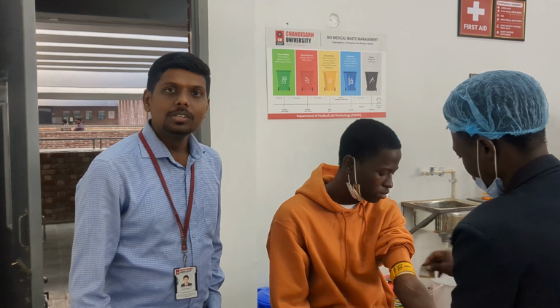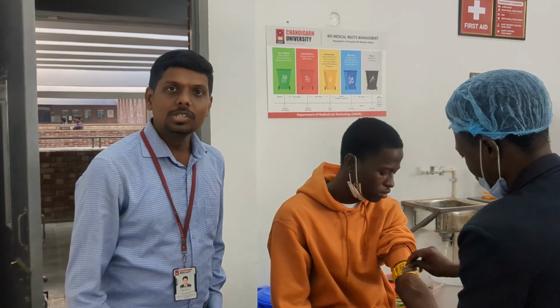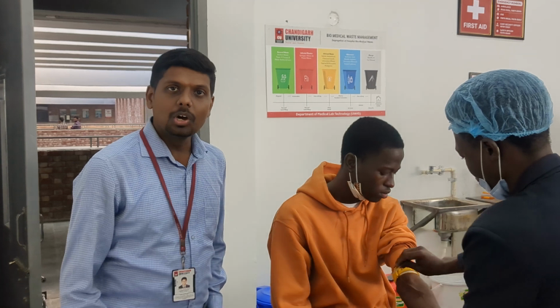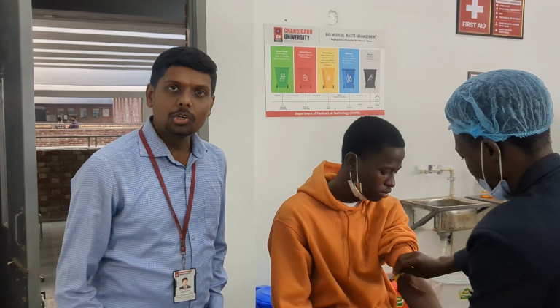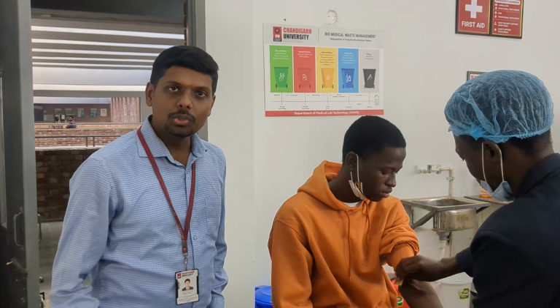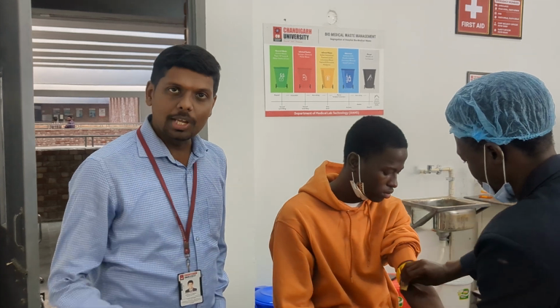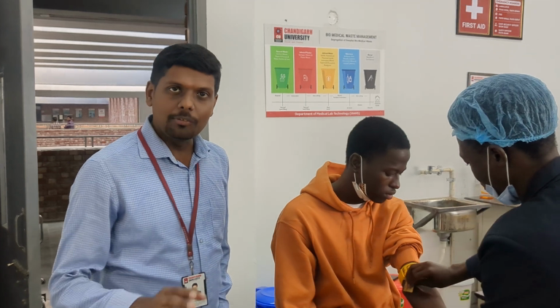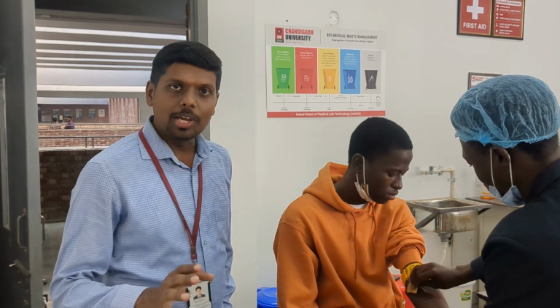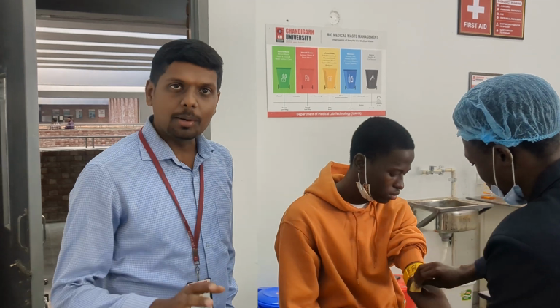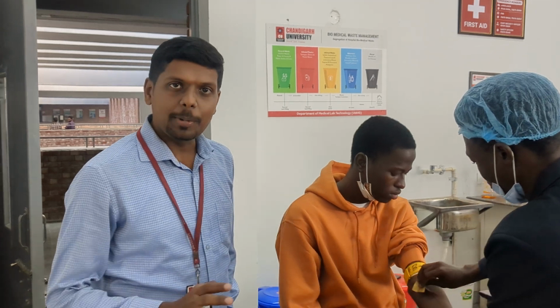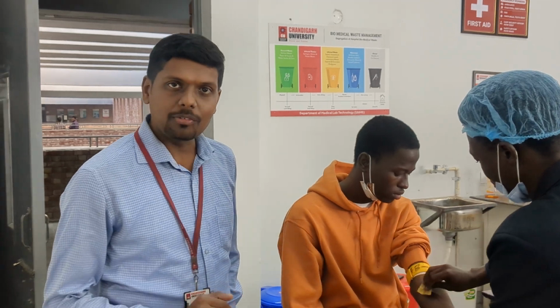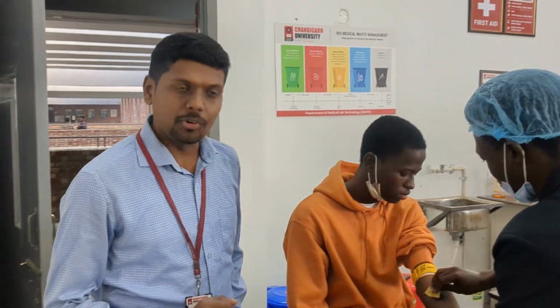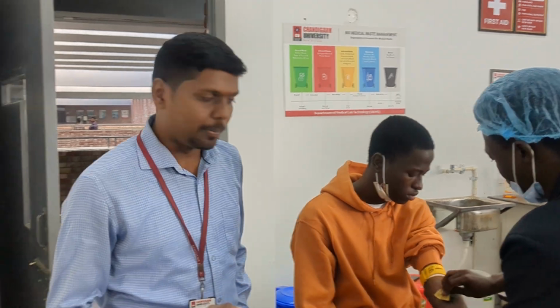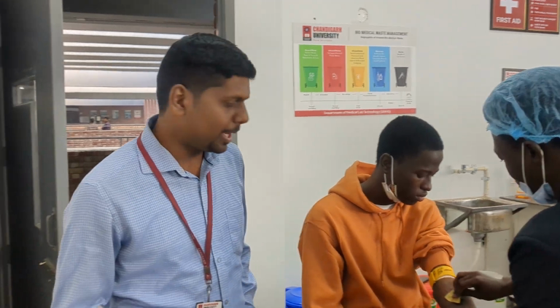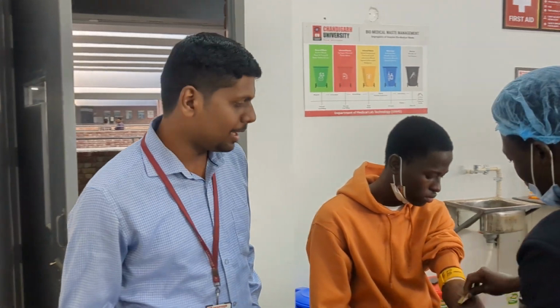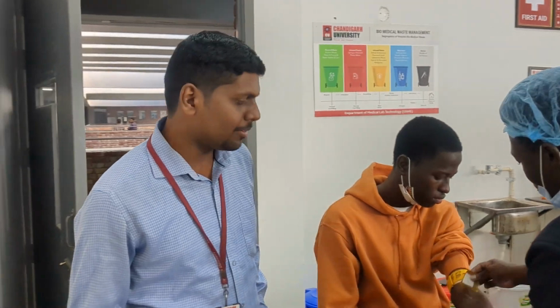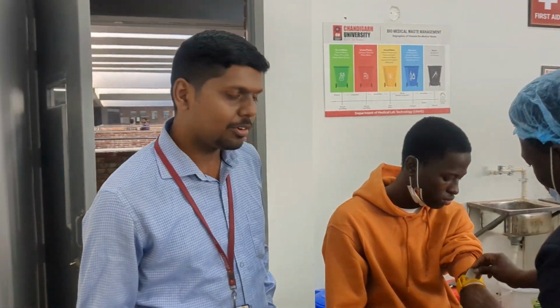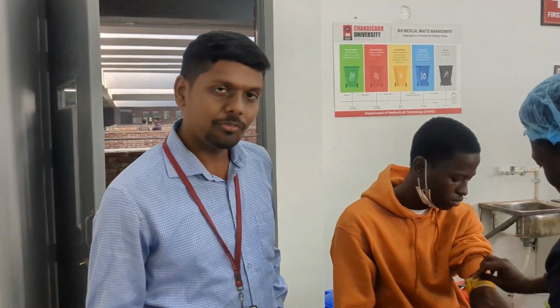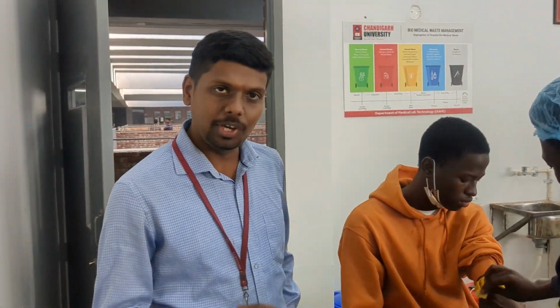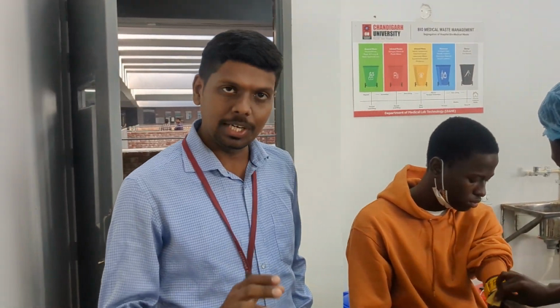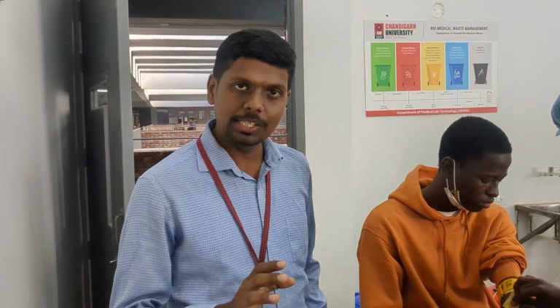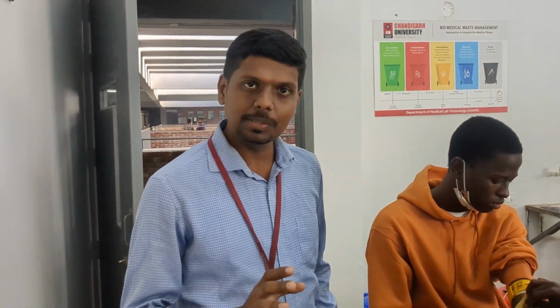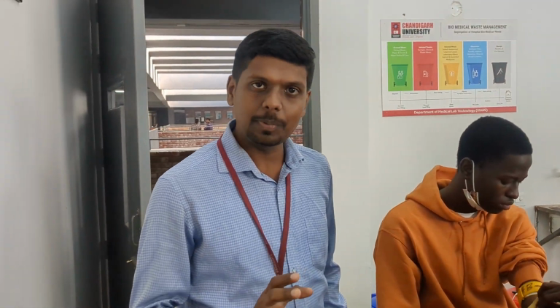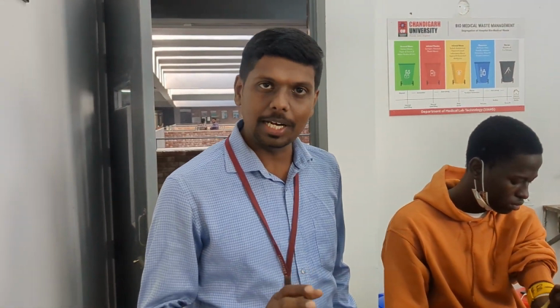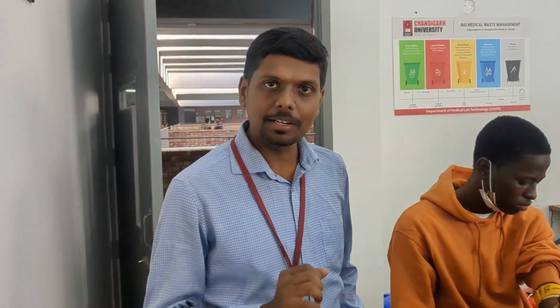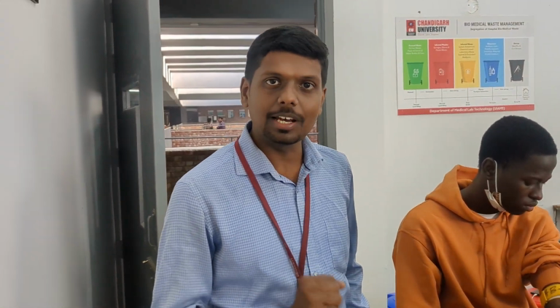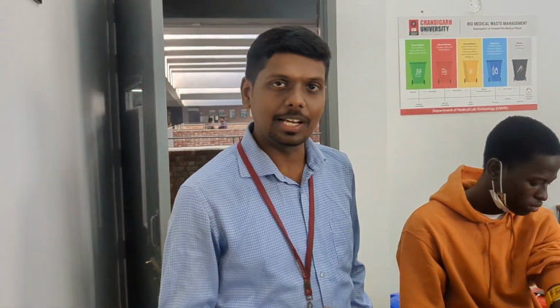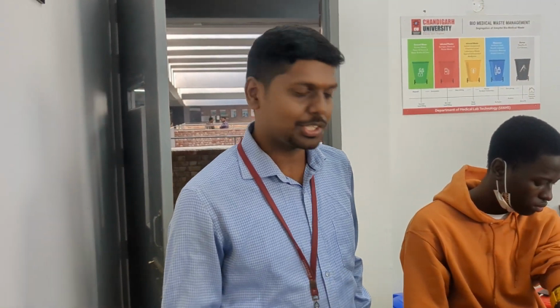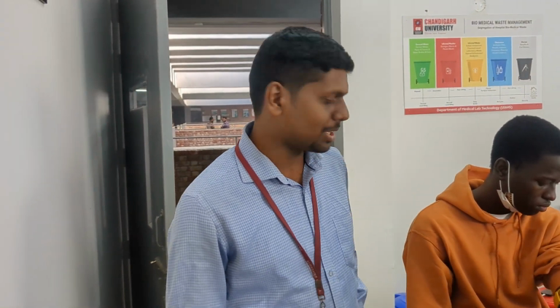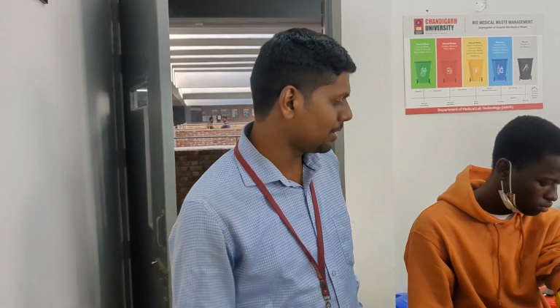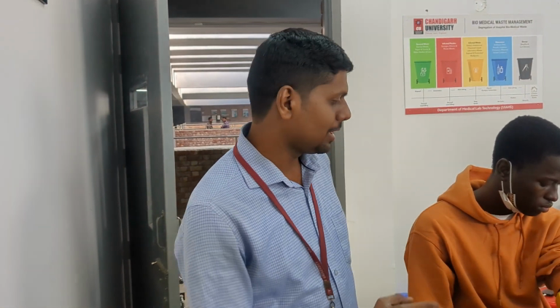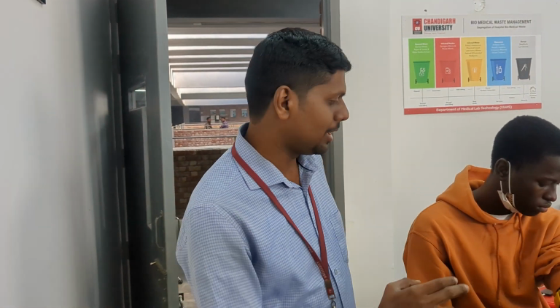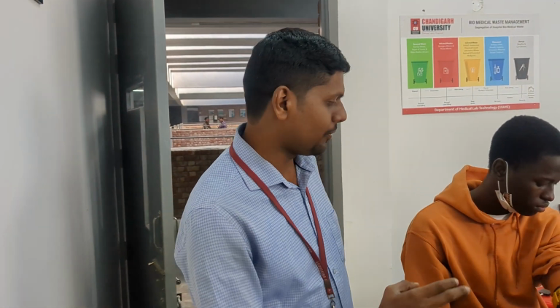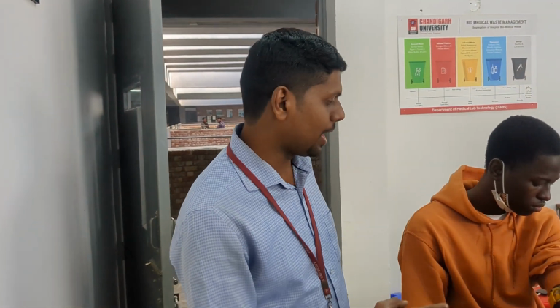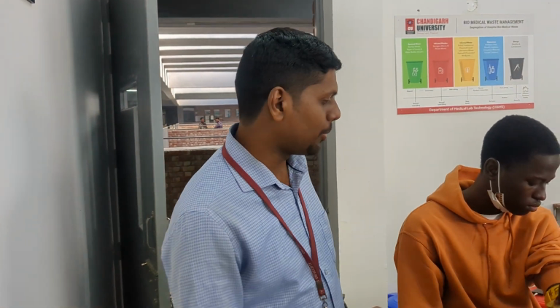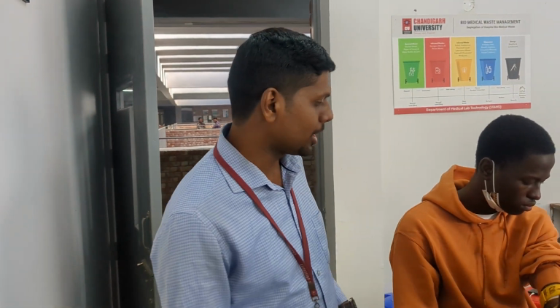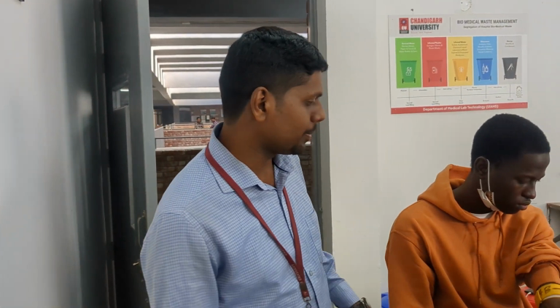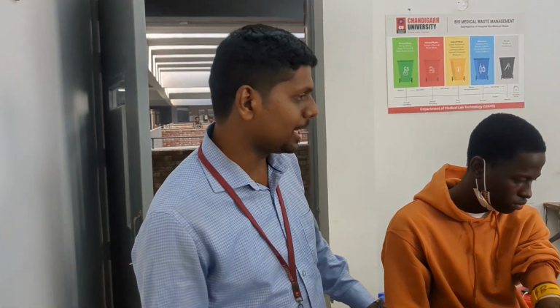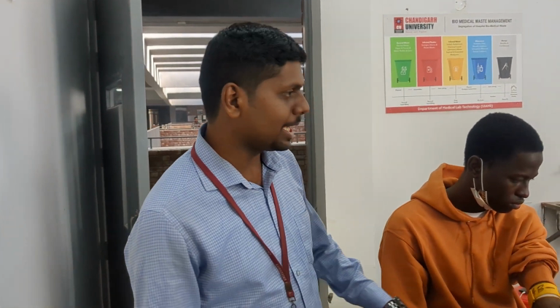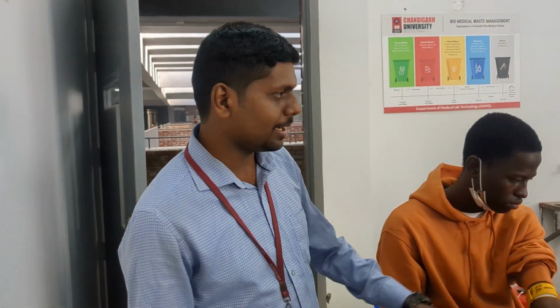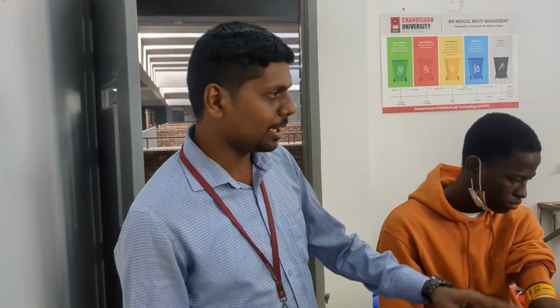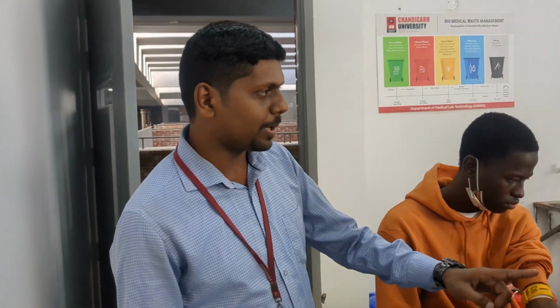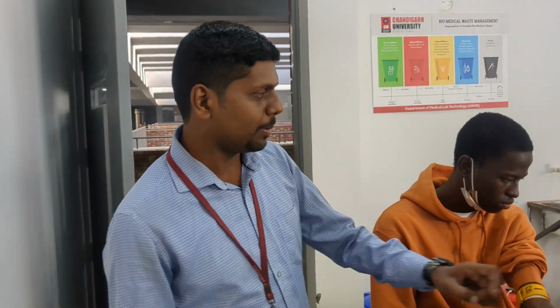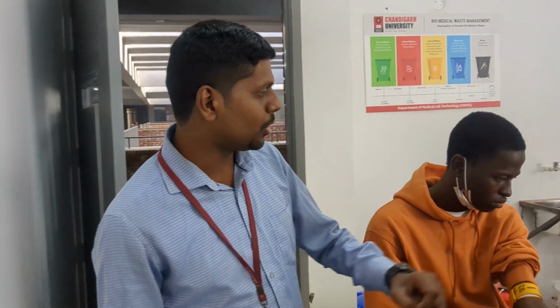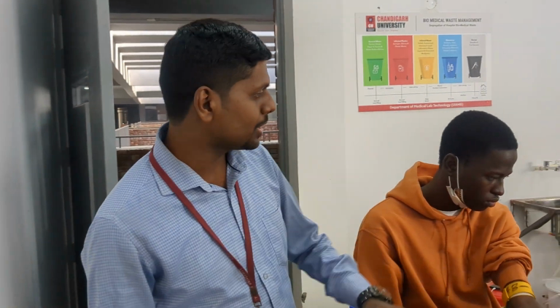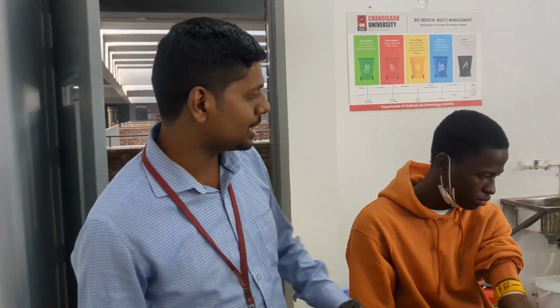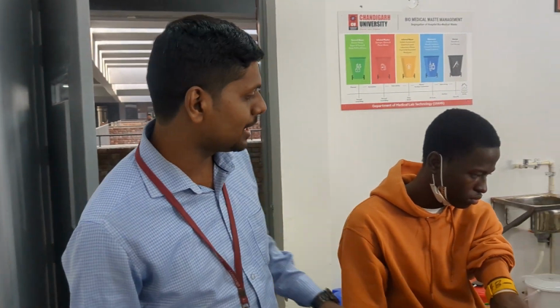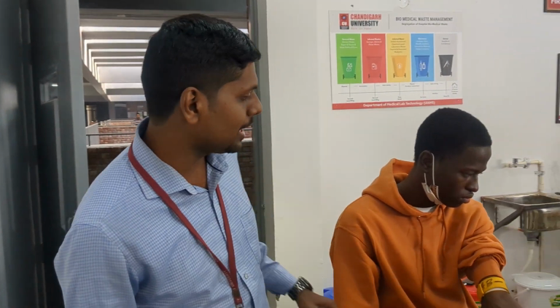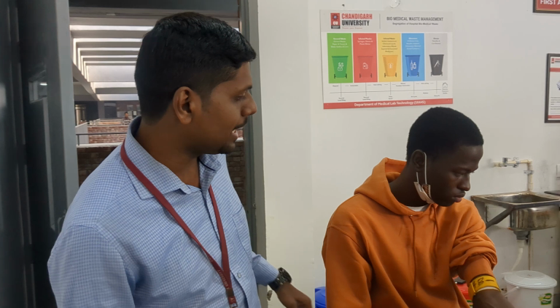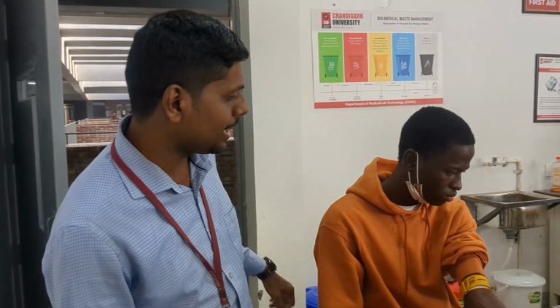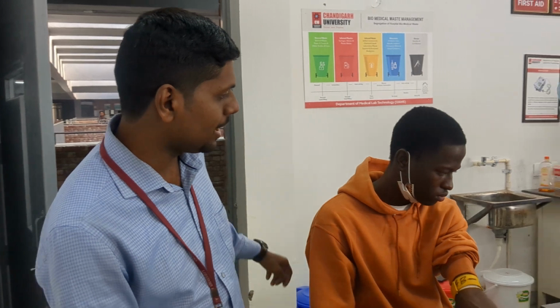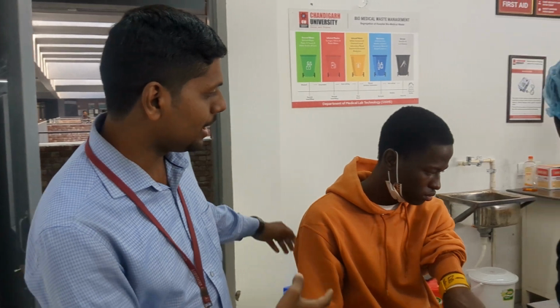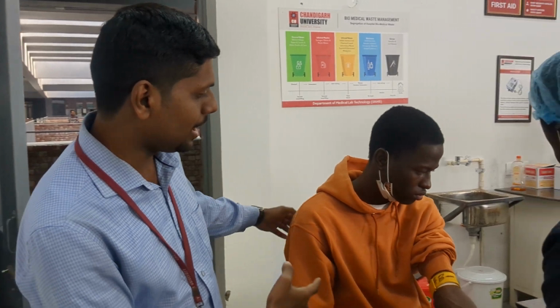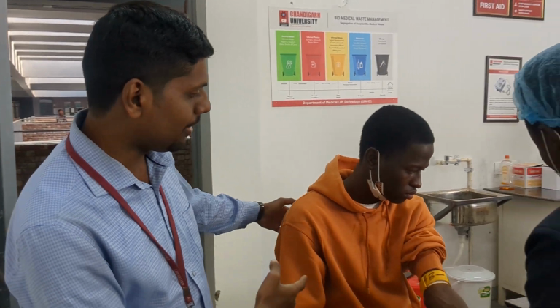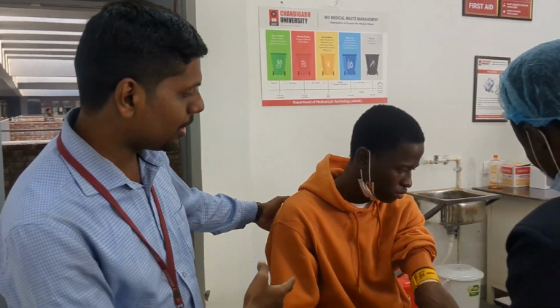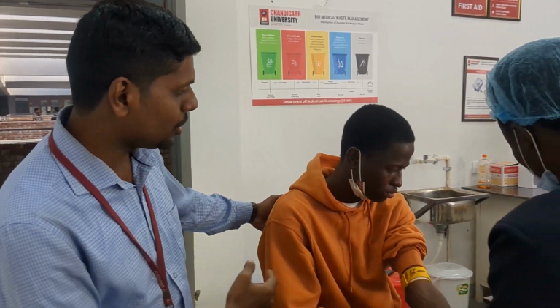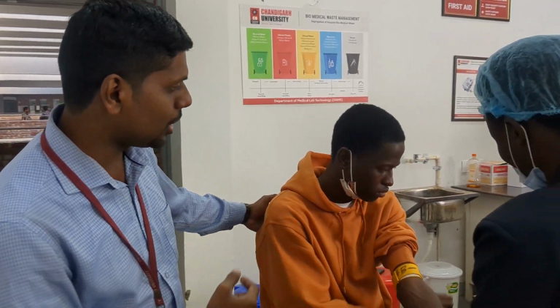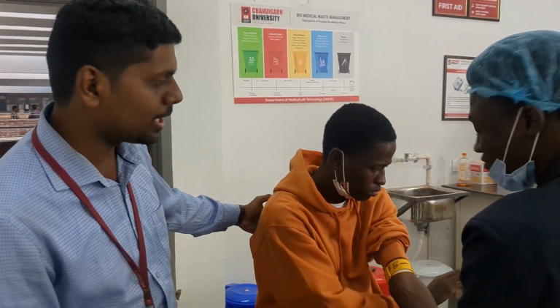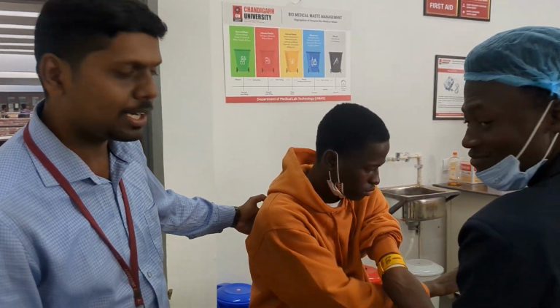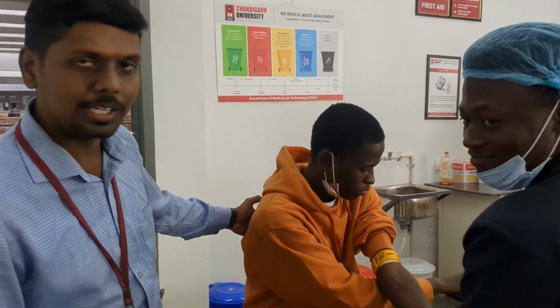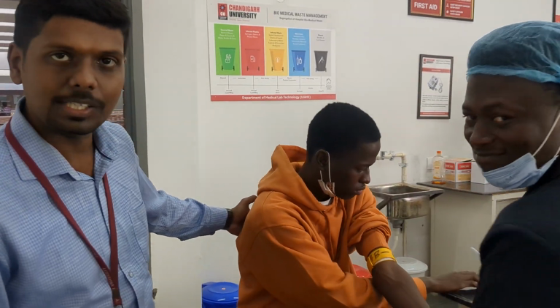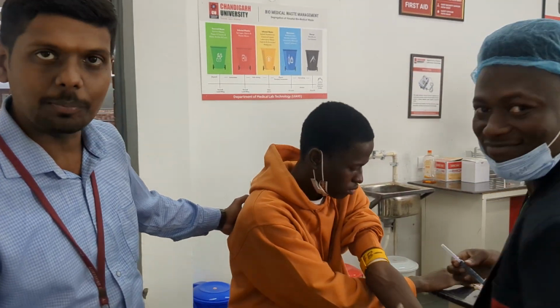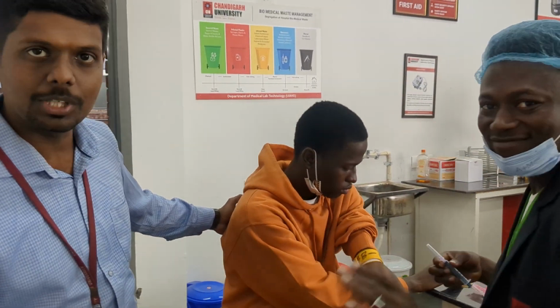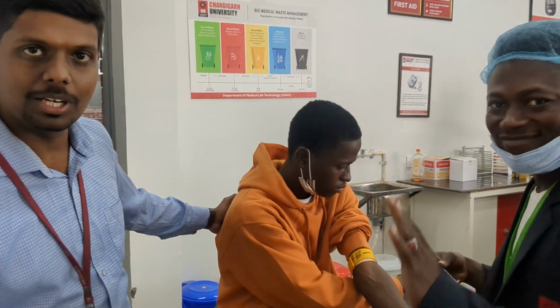Today we are performing venous blood collection, a phlebotomy technique by Mukhtar, and our donor is Abdul.